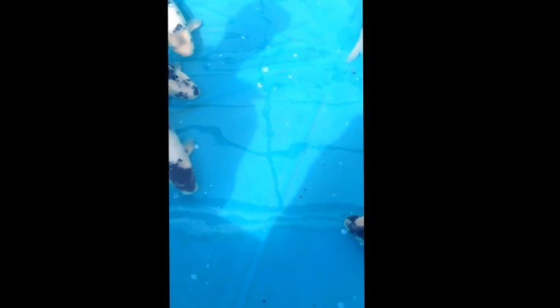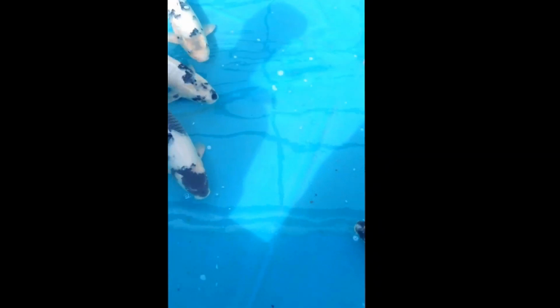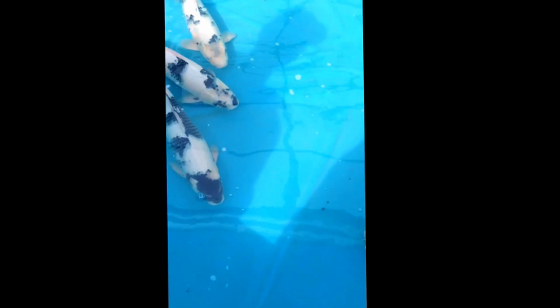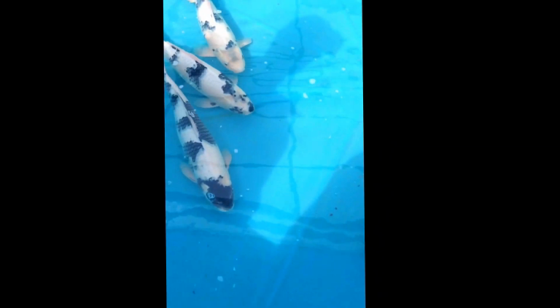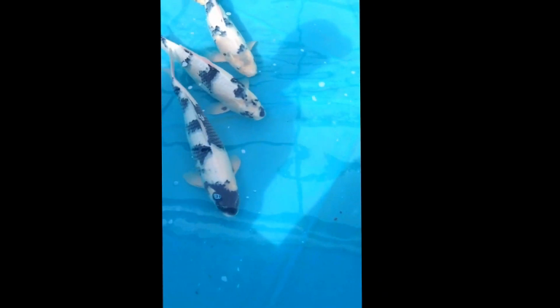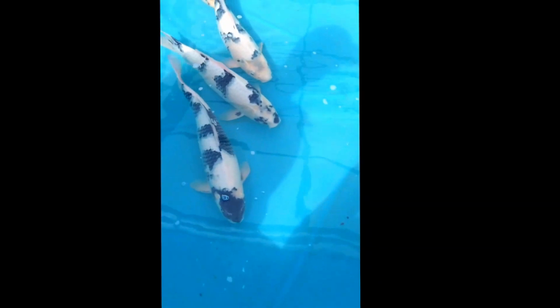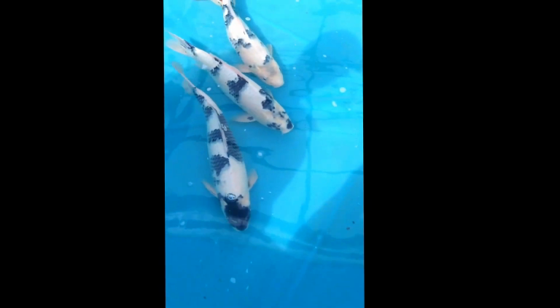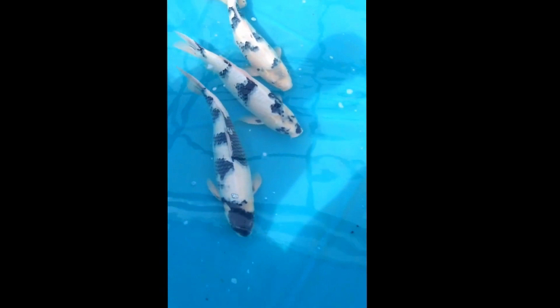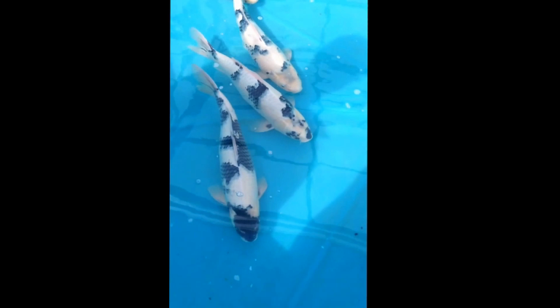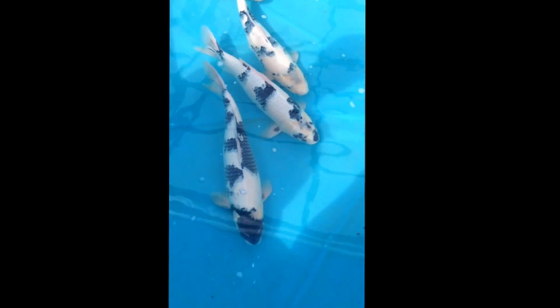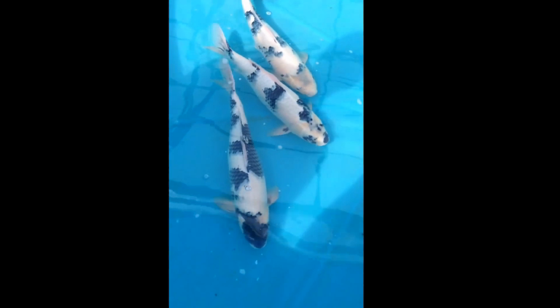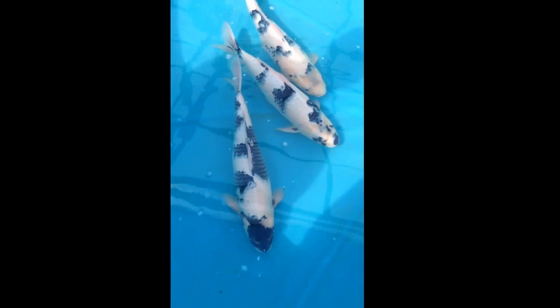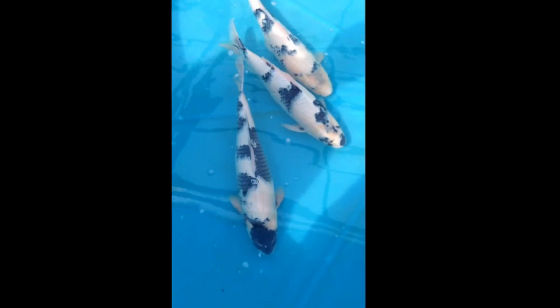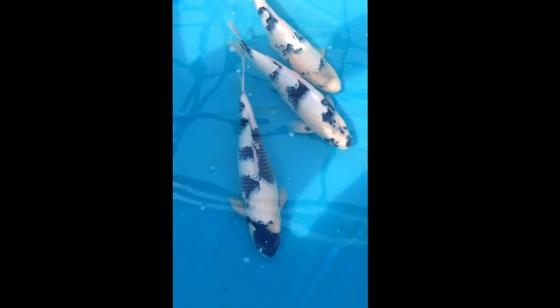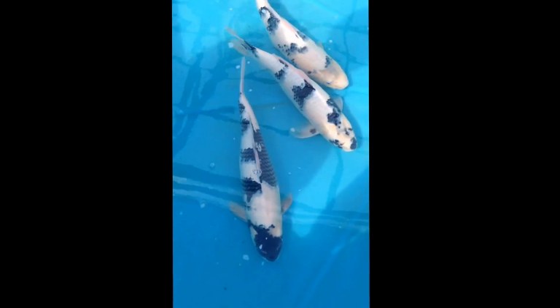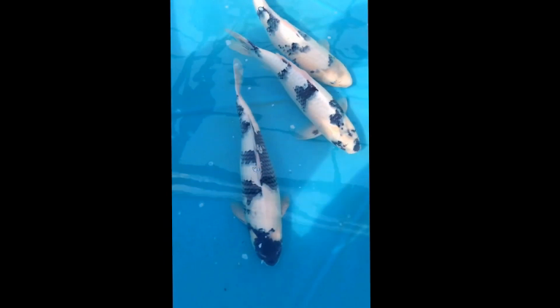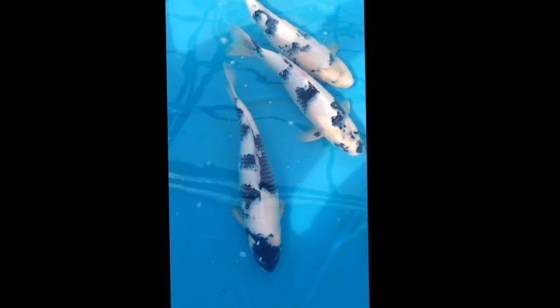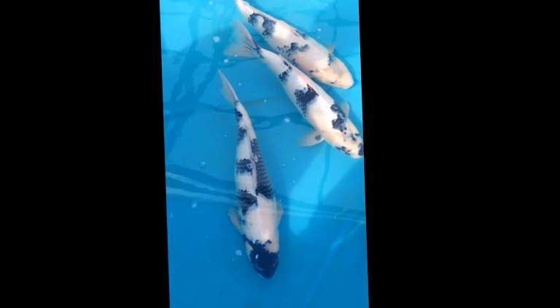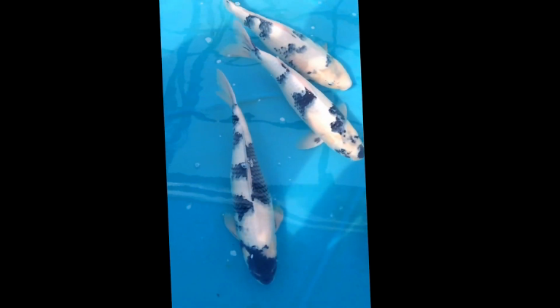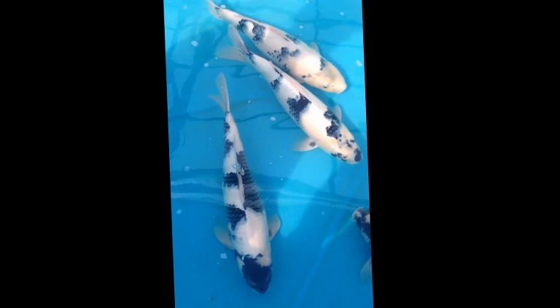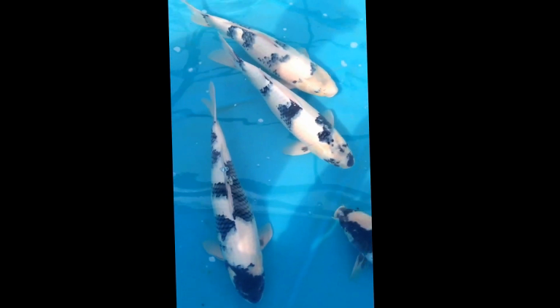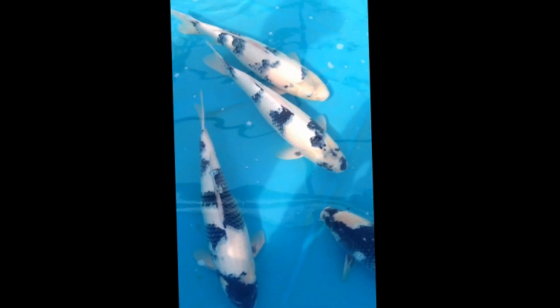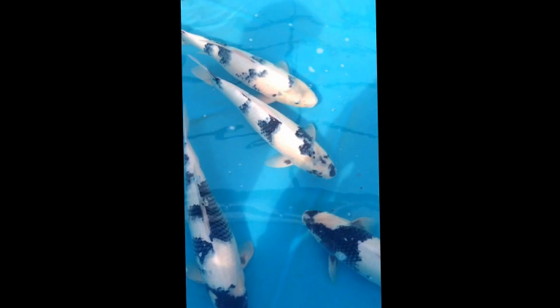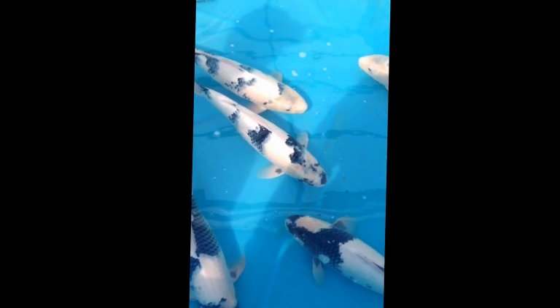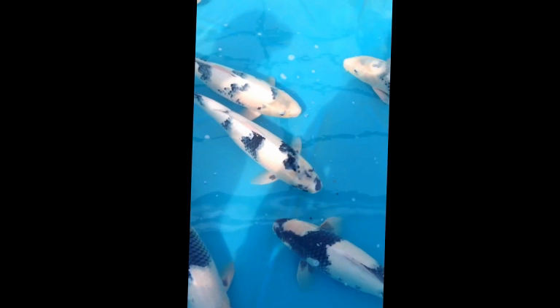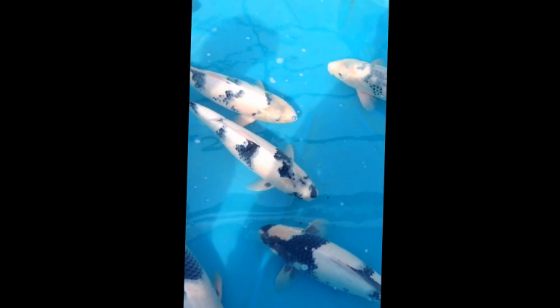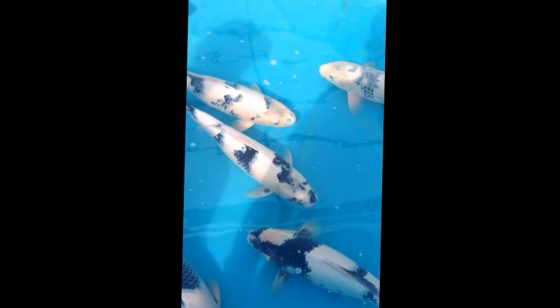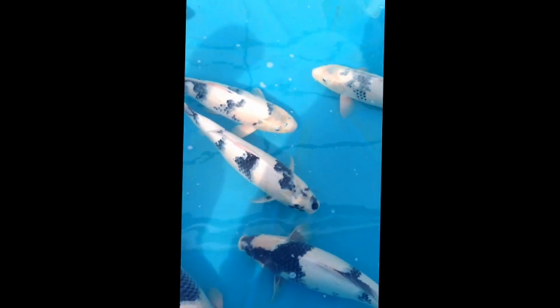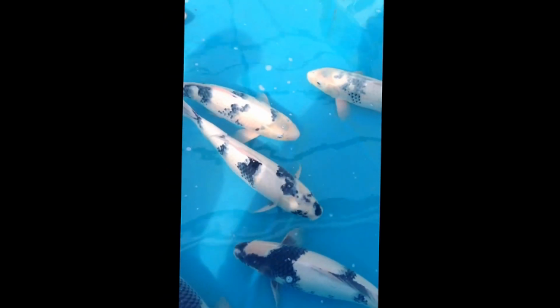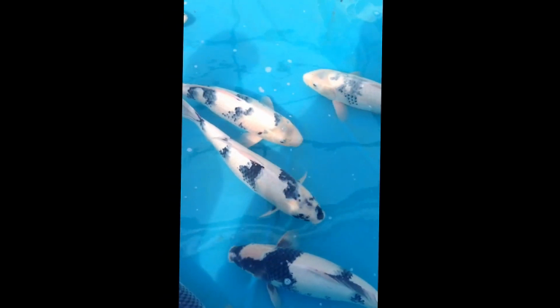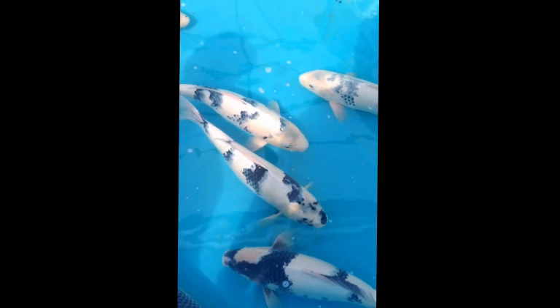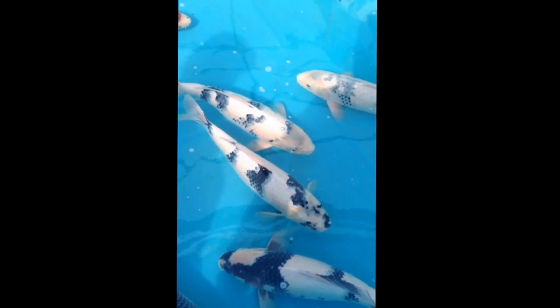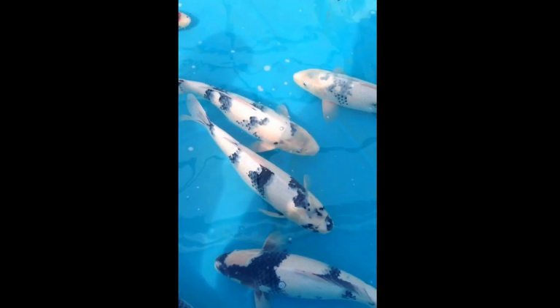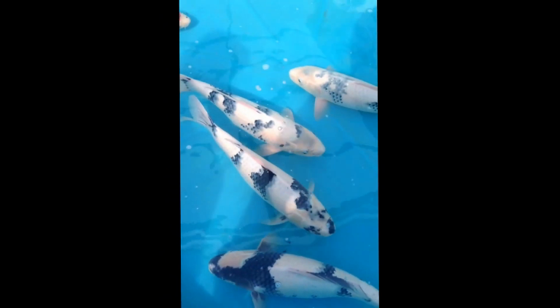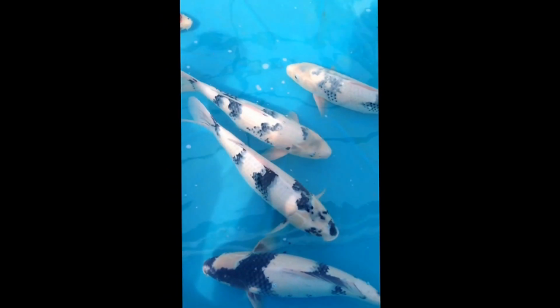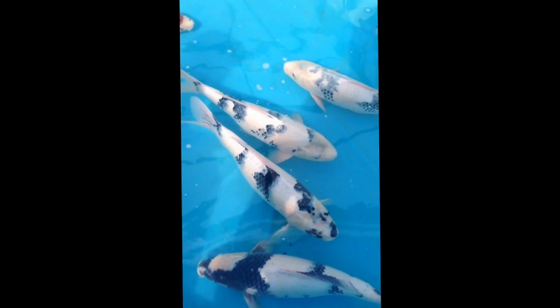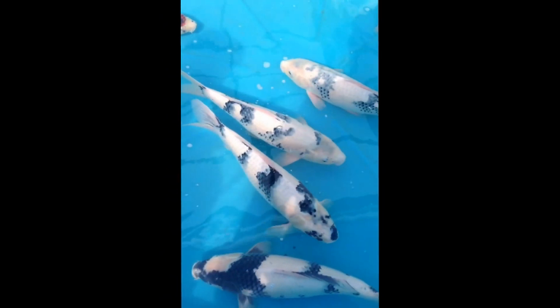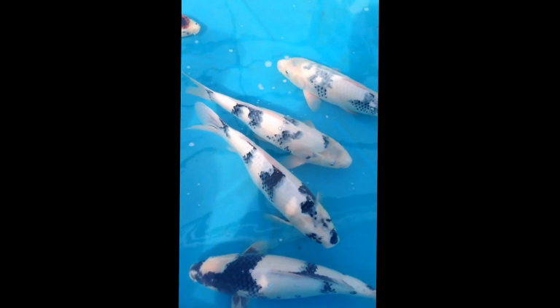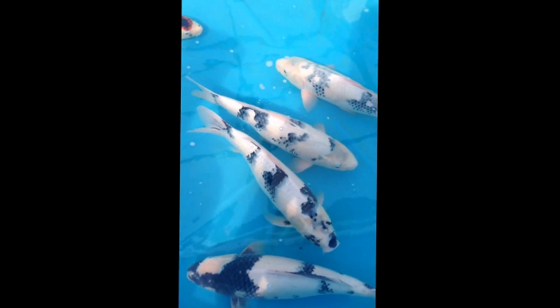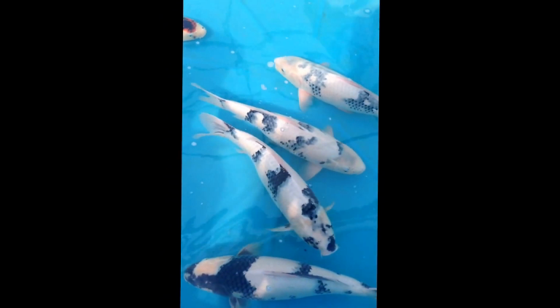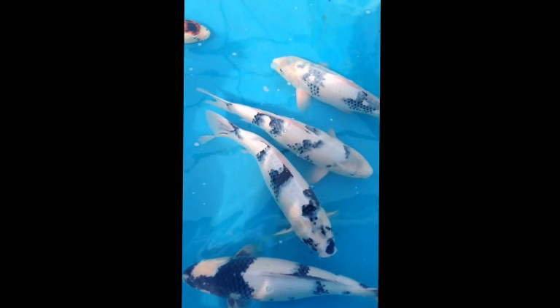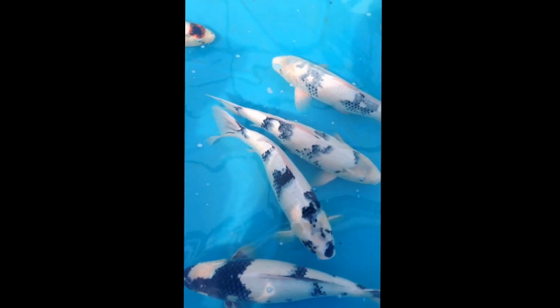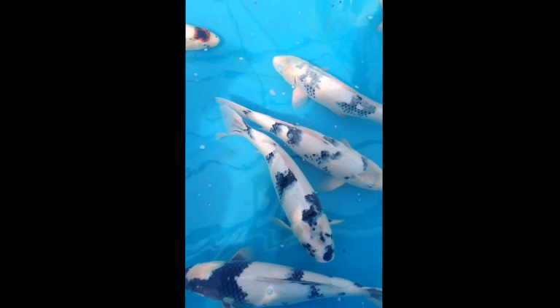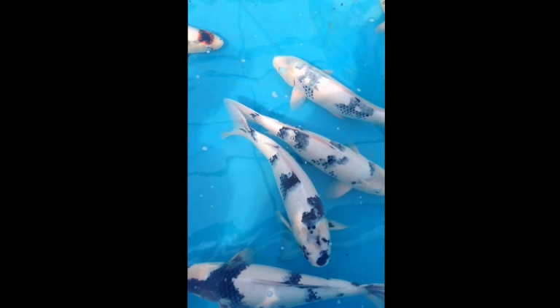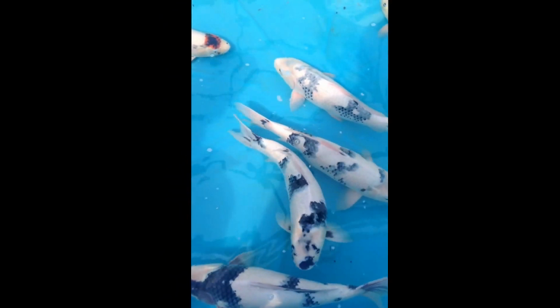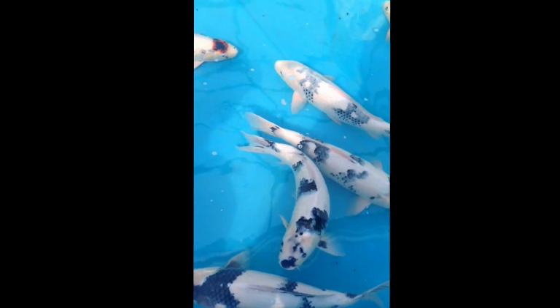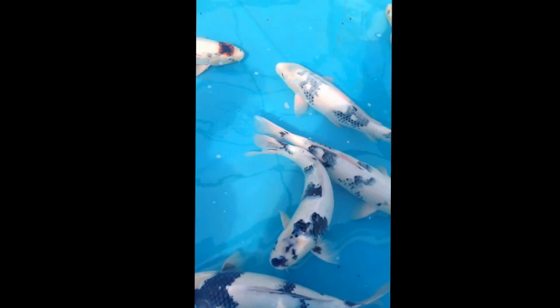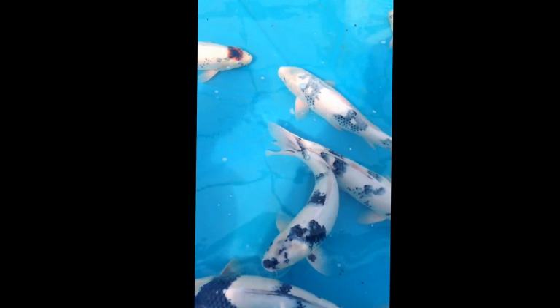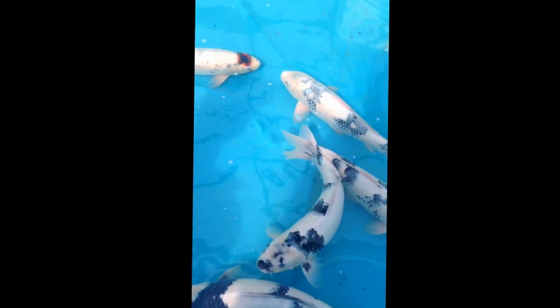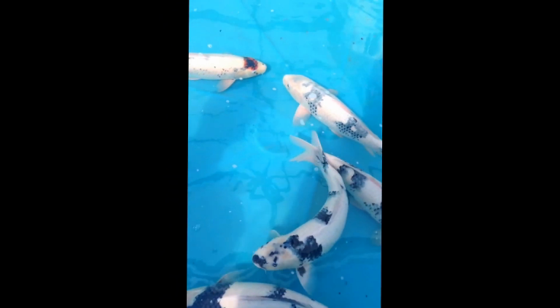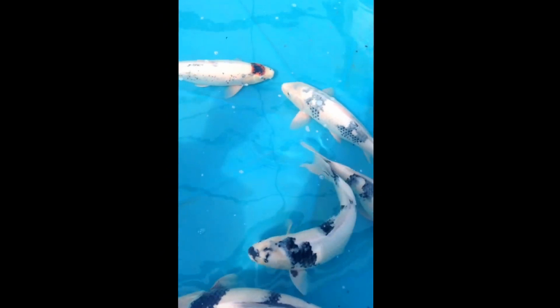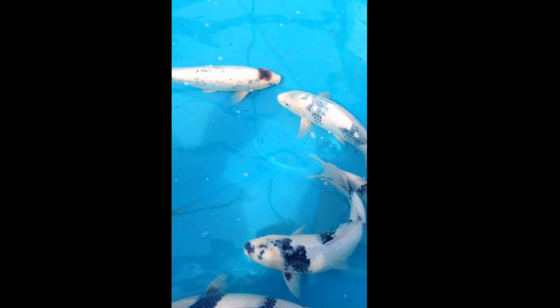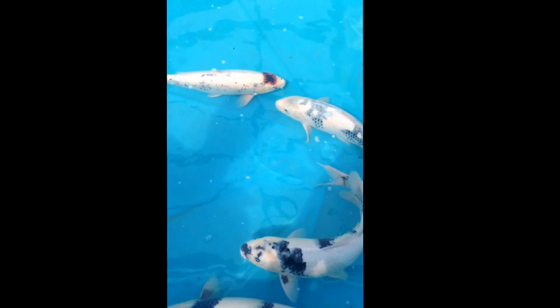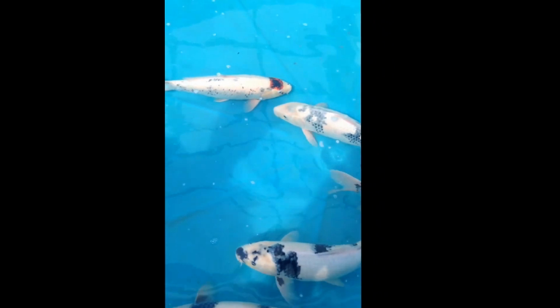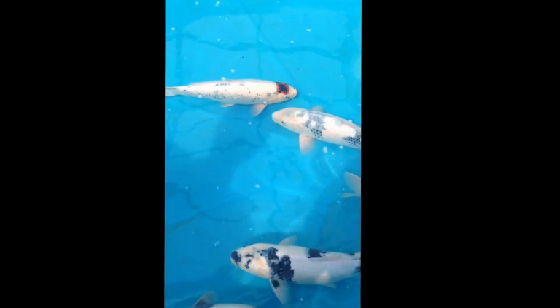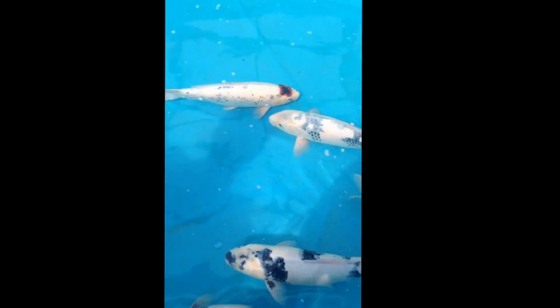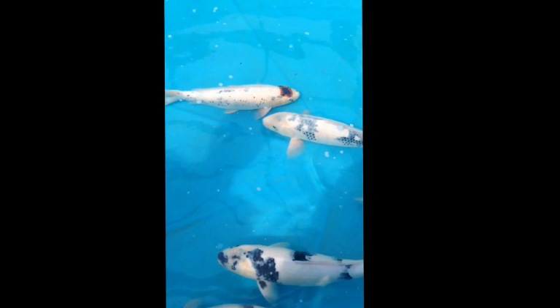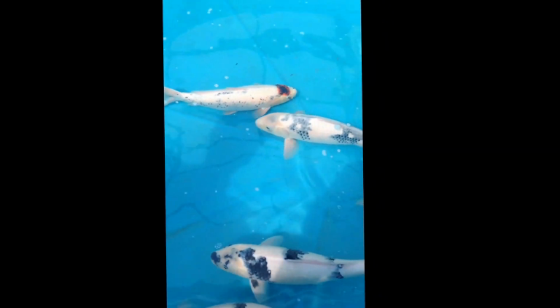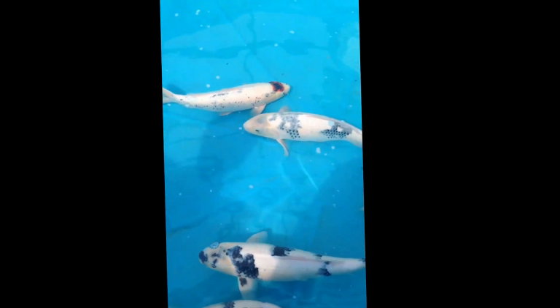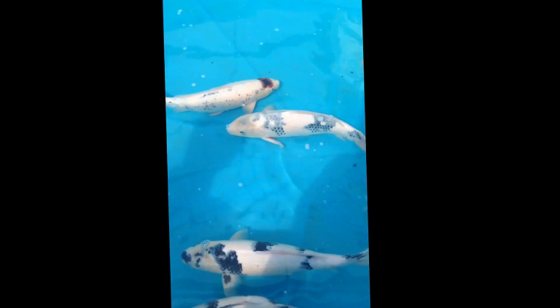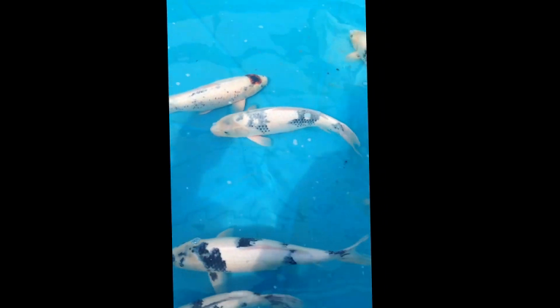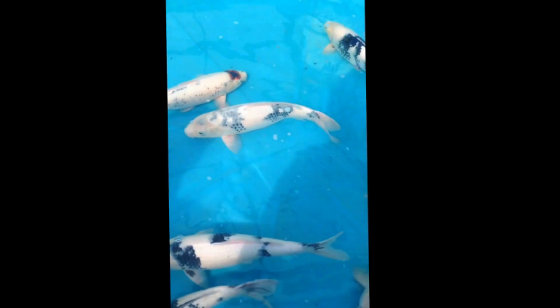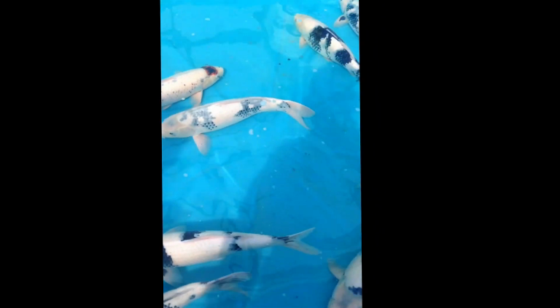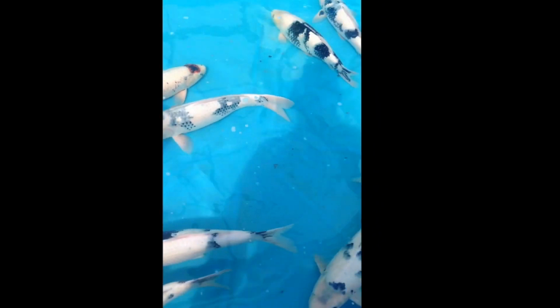Shiritsuri — mixed bag. Sometimes you know what they are, and sometimes you get lucky.